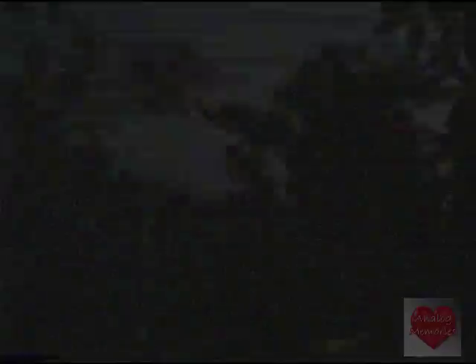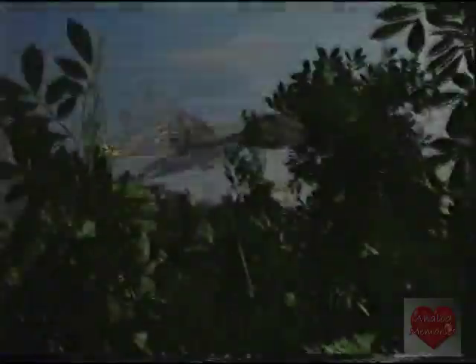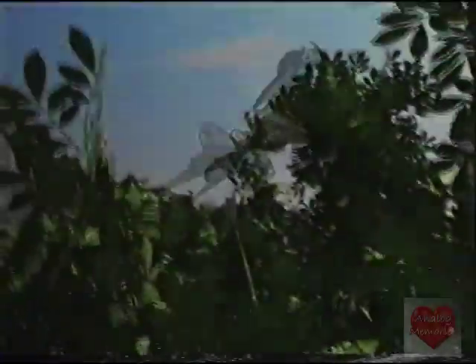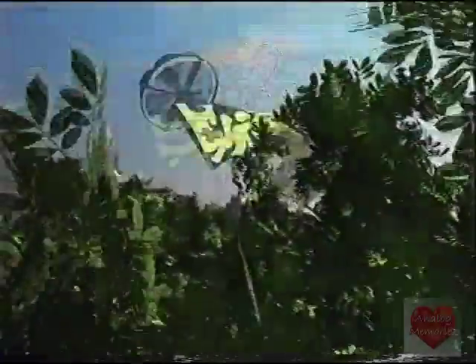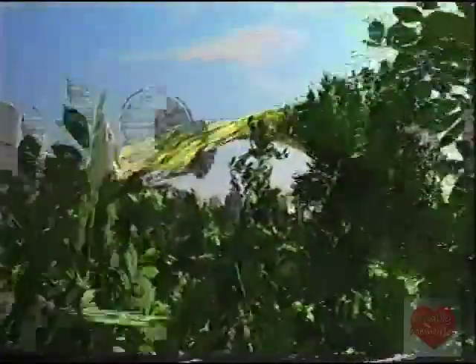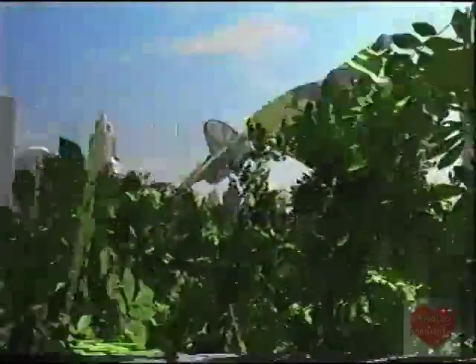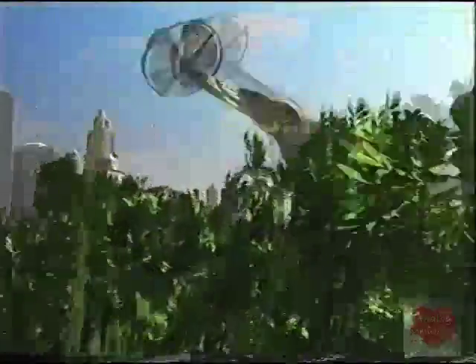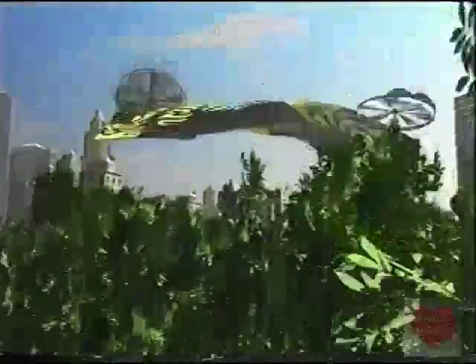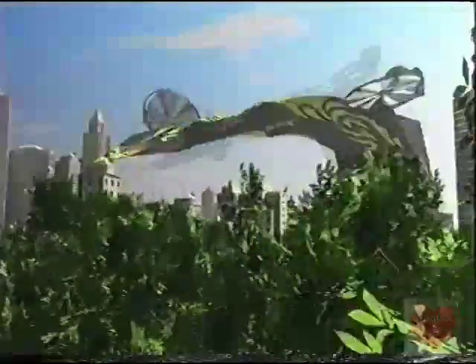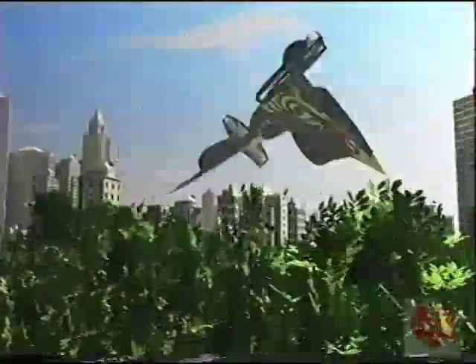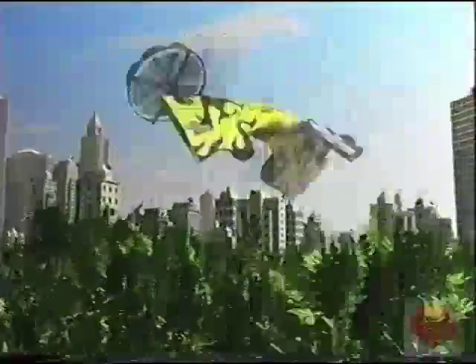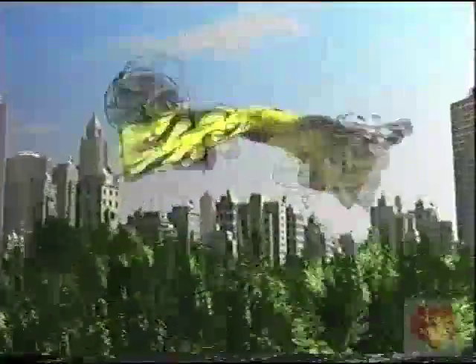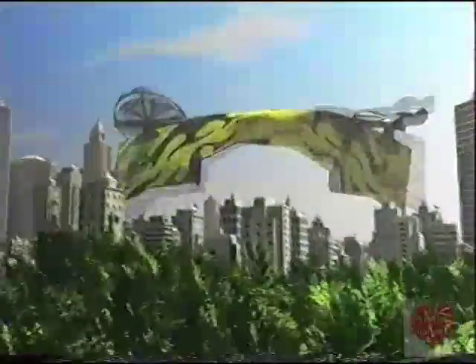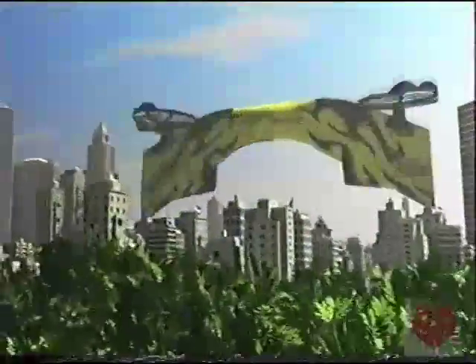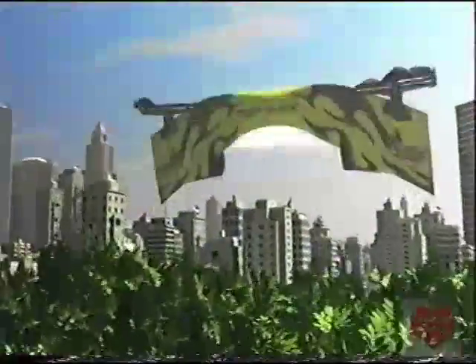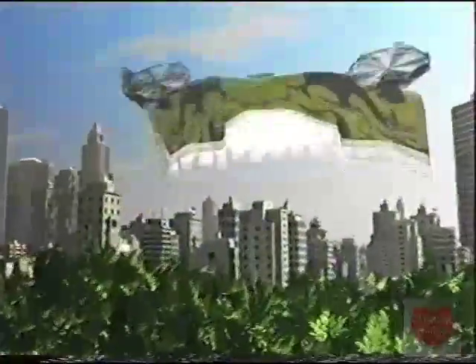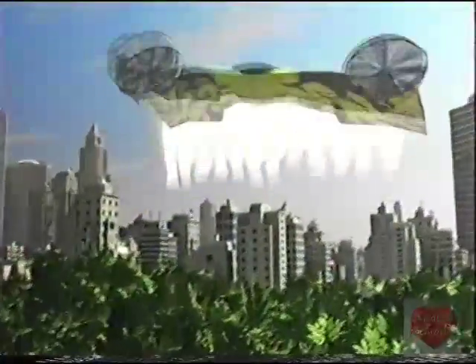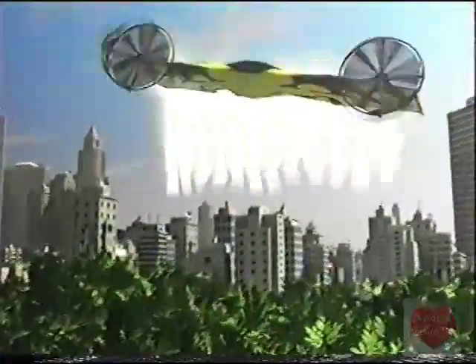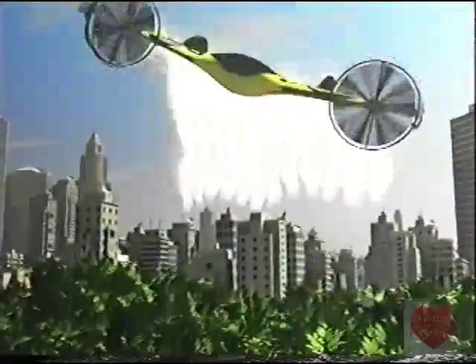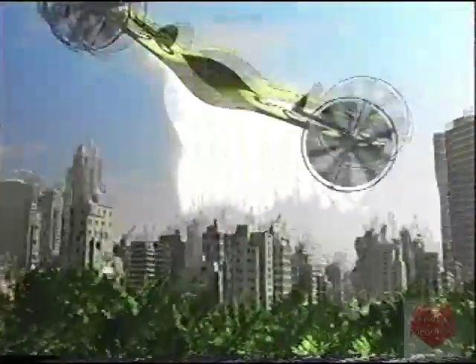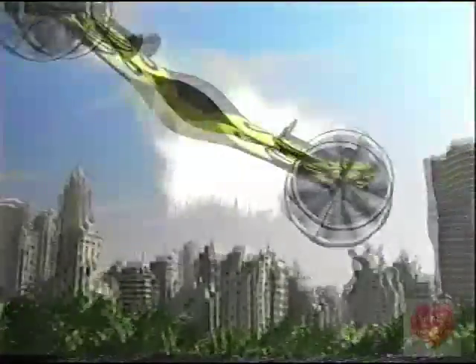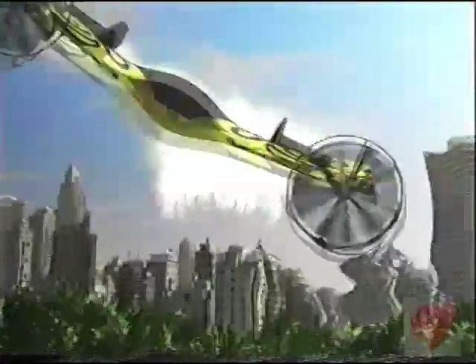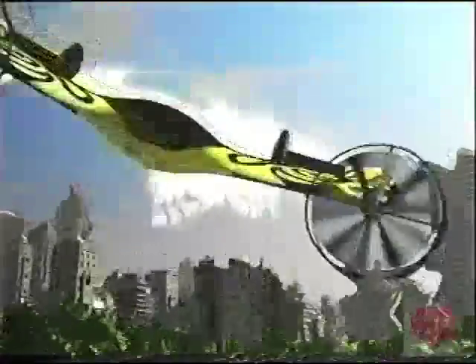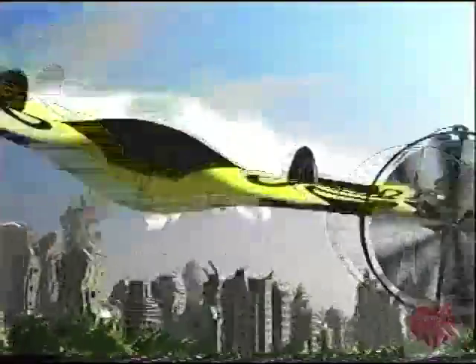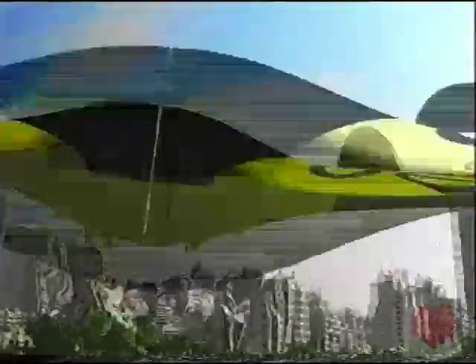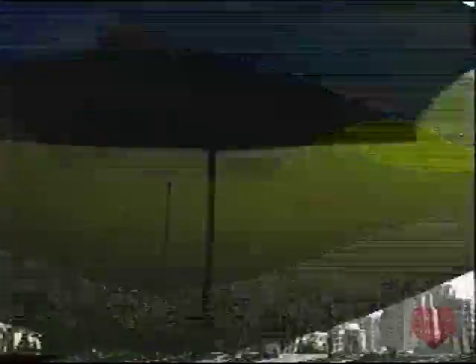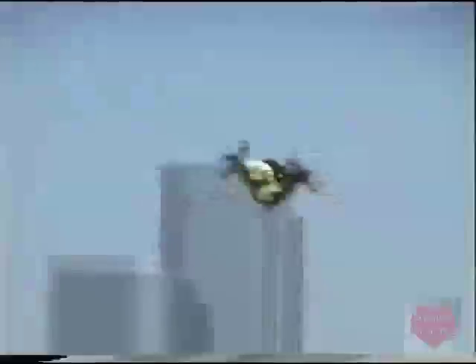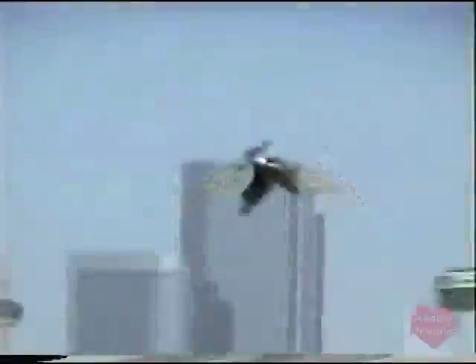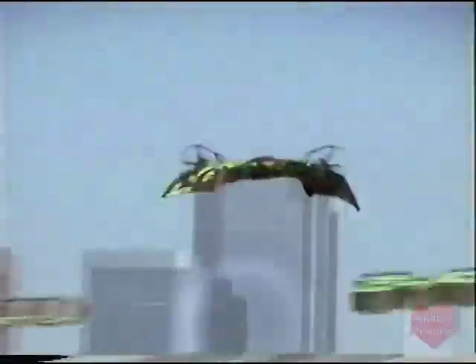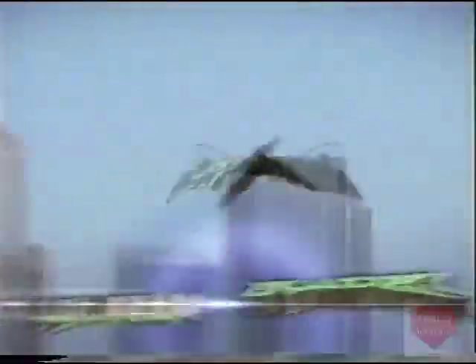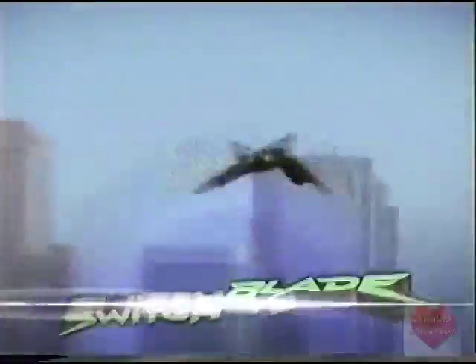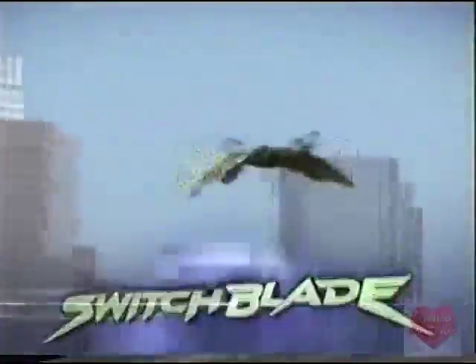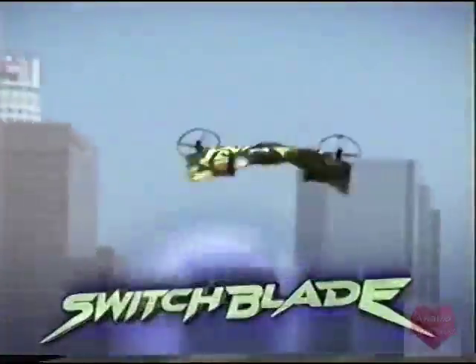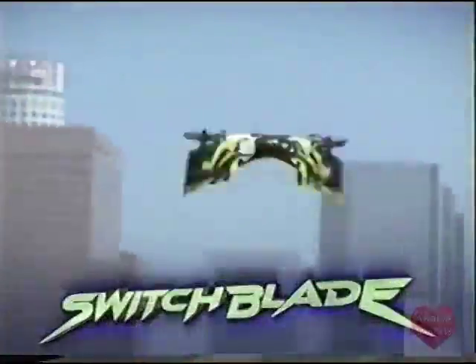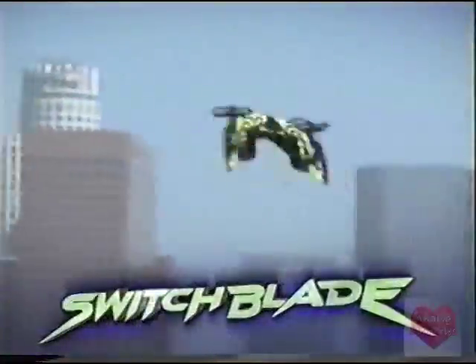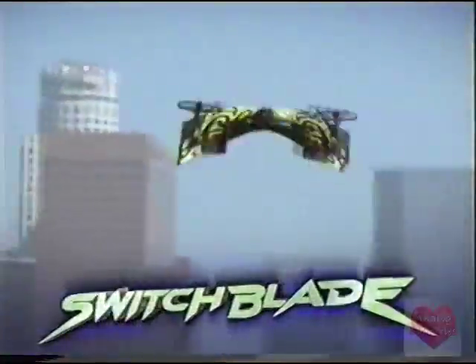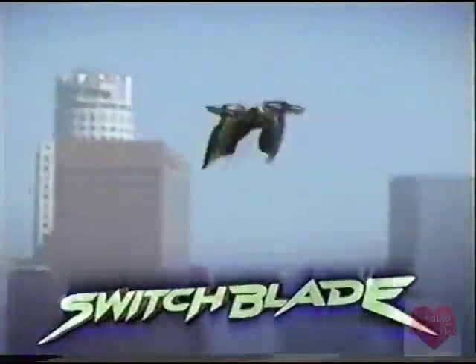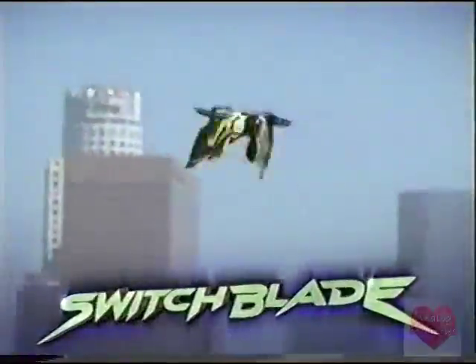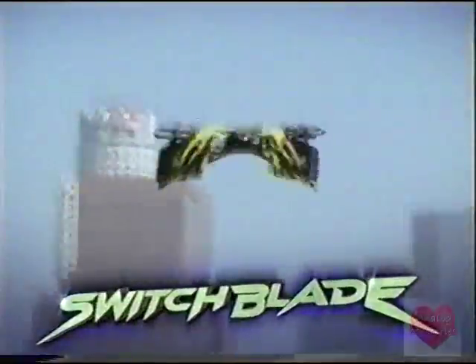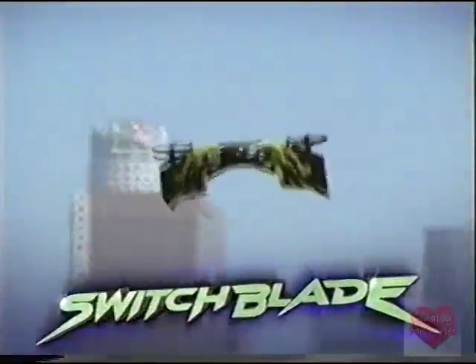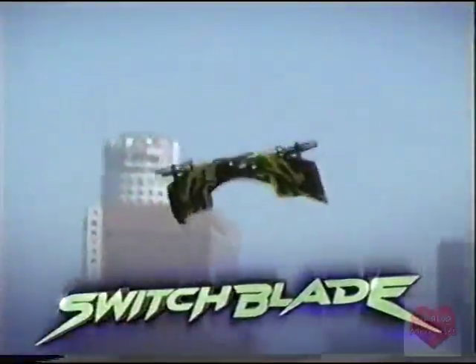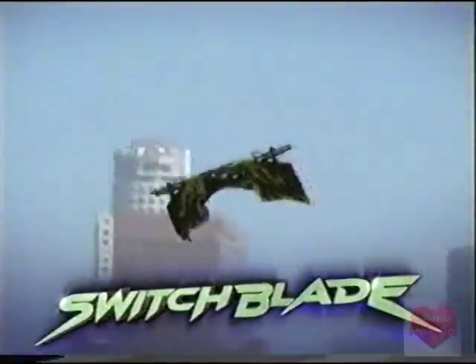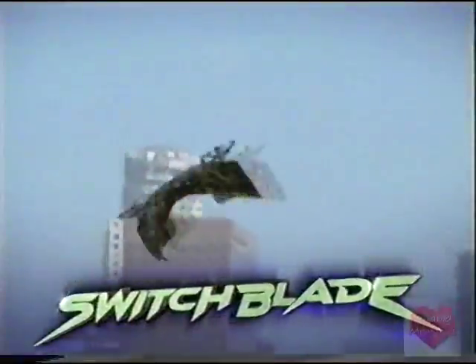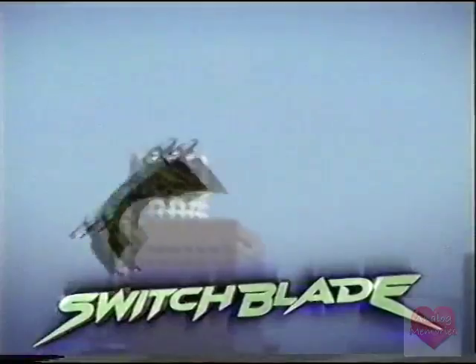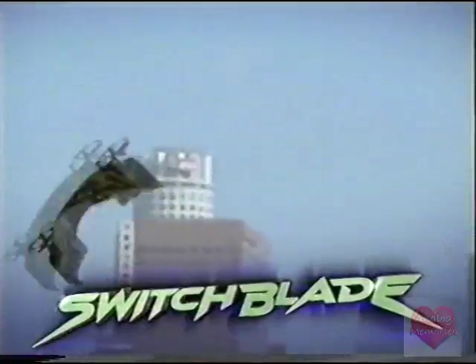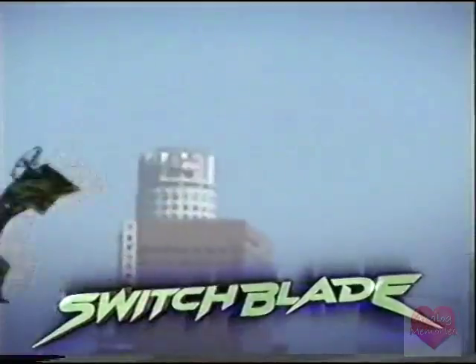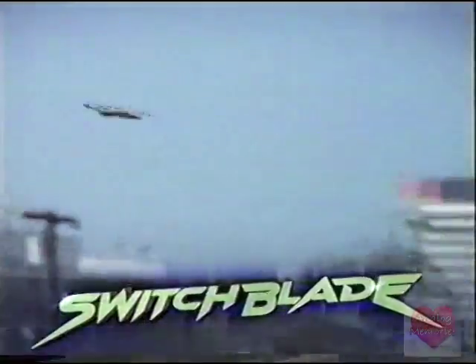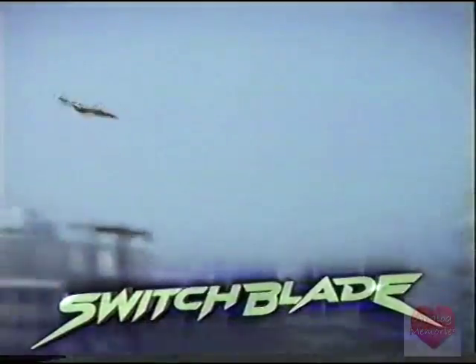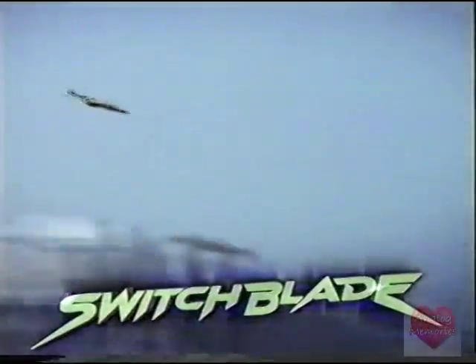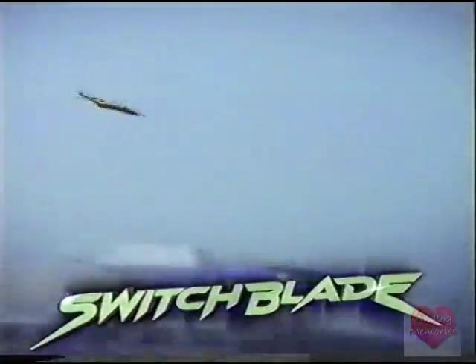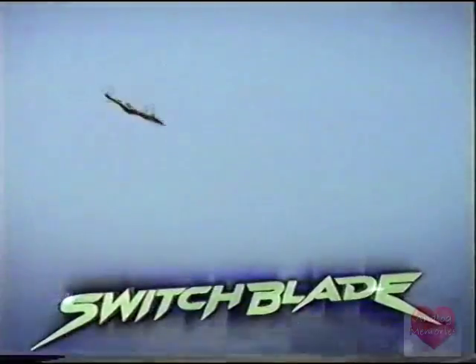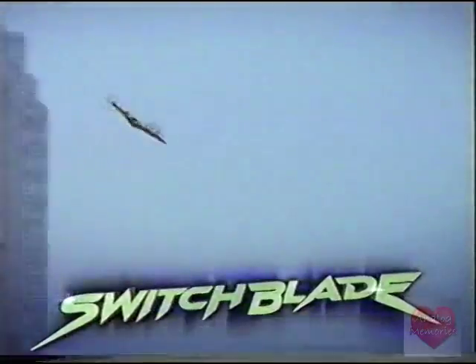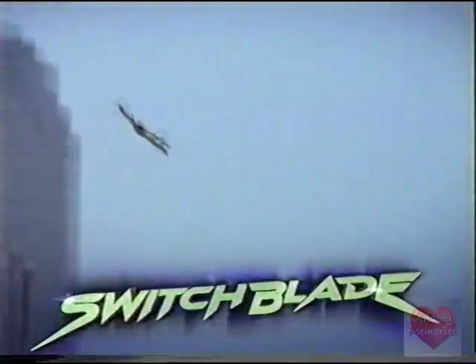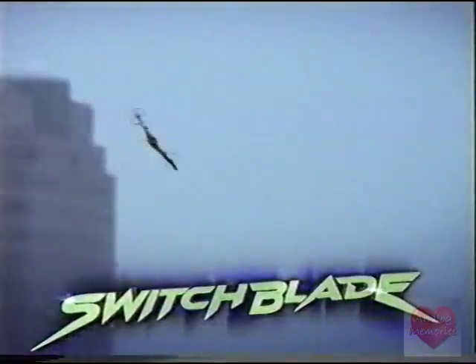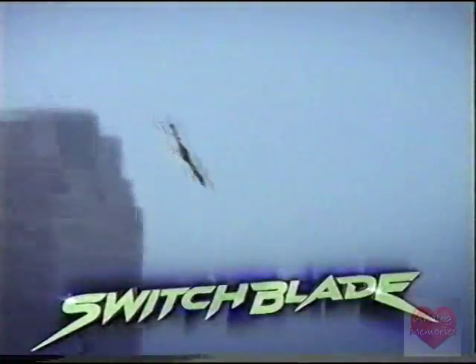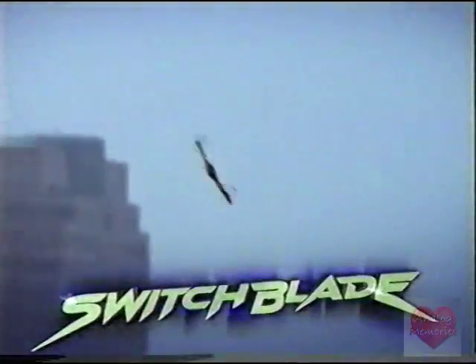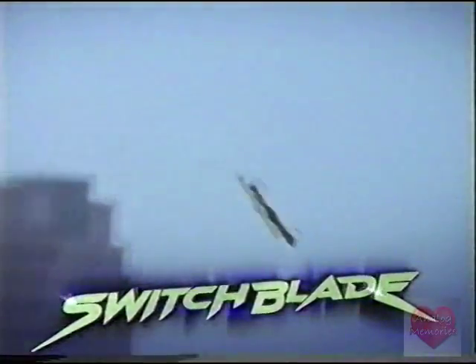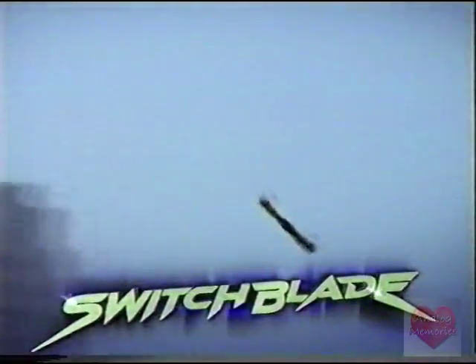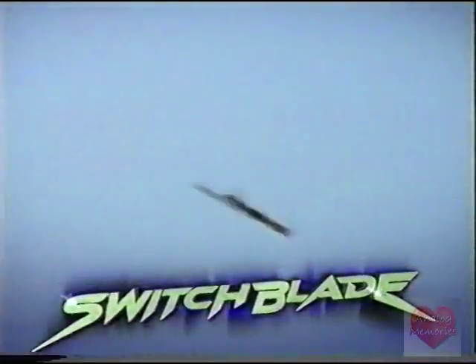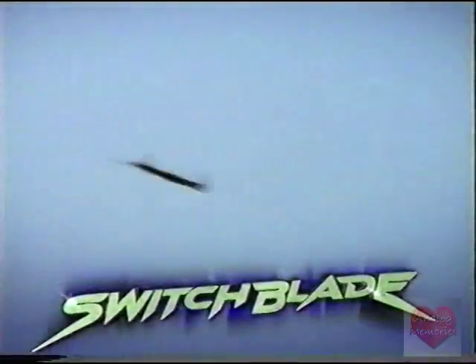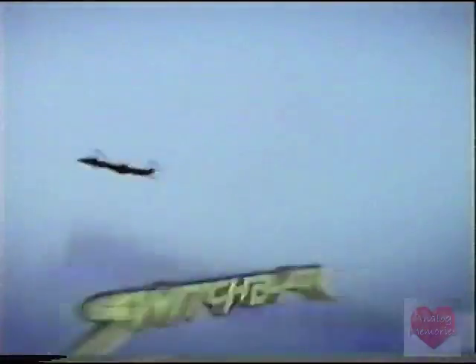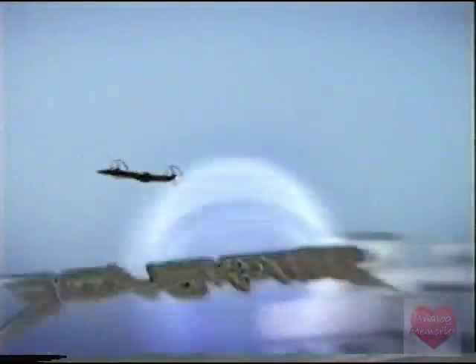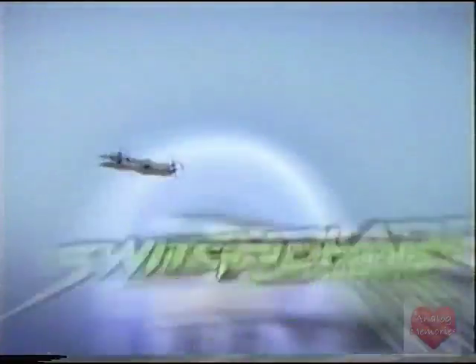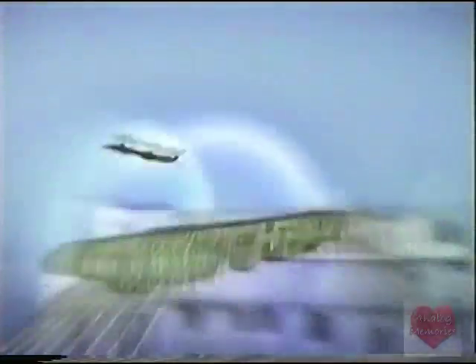What hovers then flies right before your eyes? It's the Switchblade from Airhawks, the revolutionary stunt flyer with two flight modes.